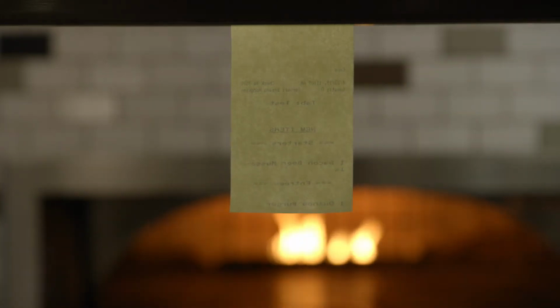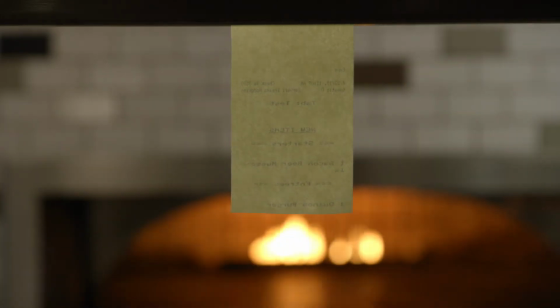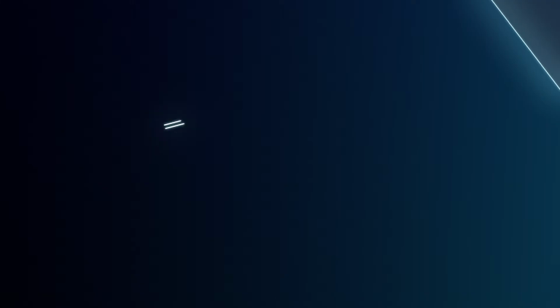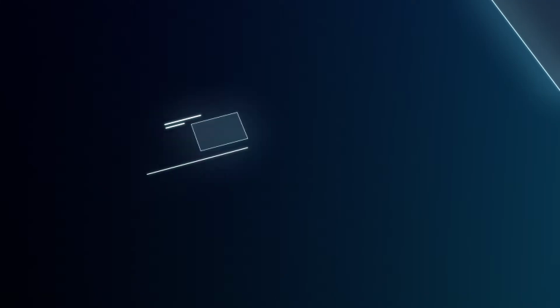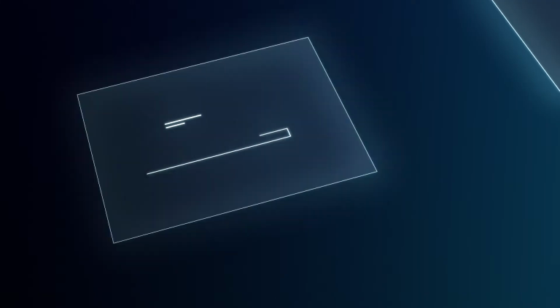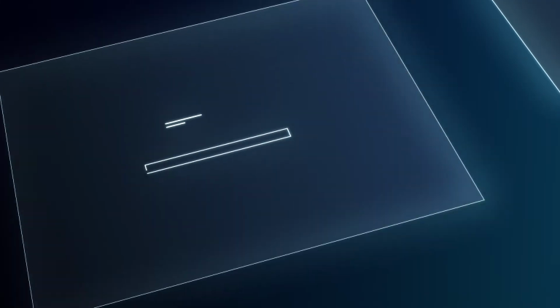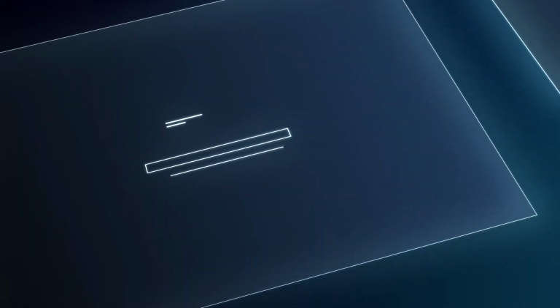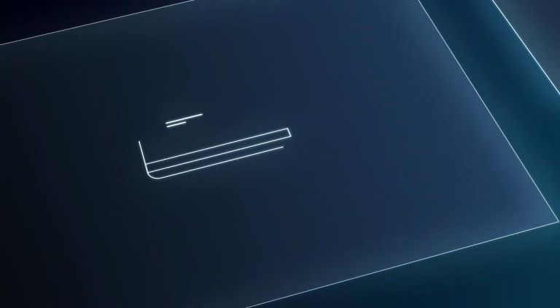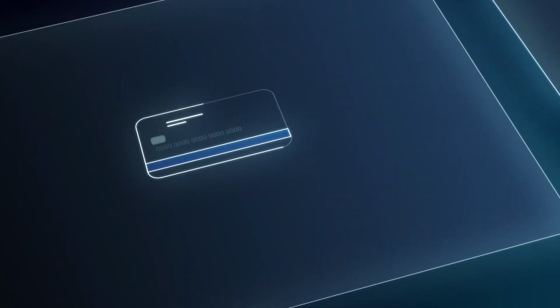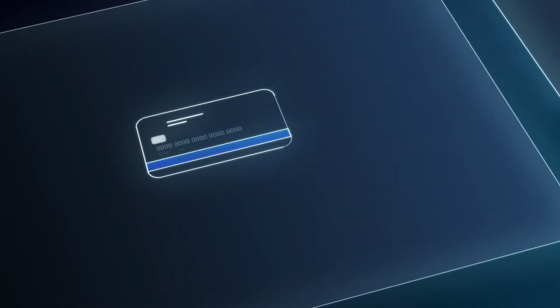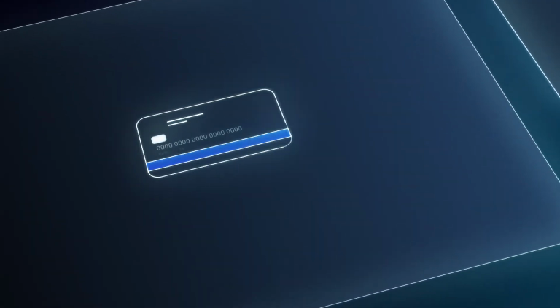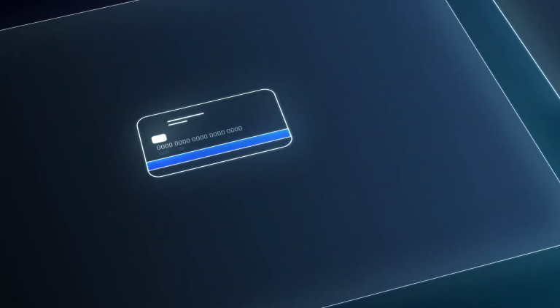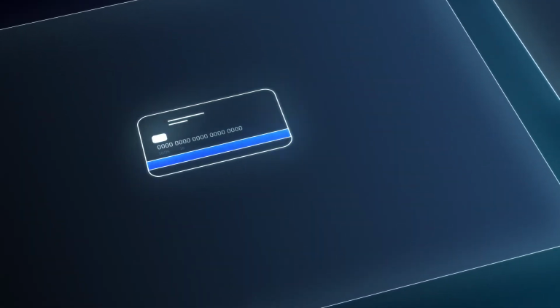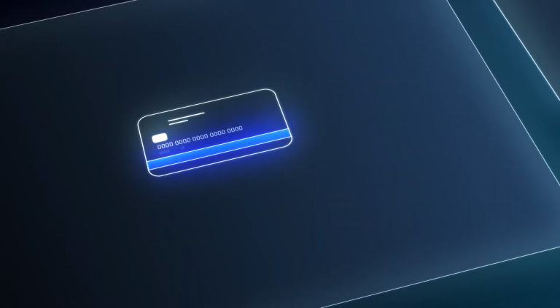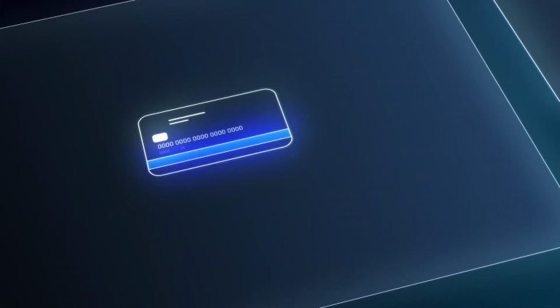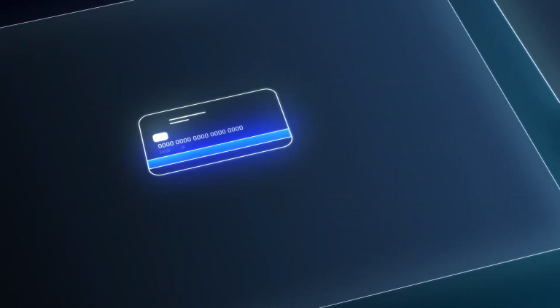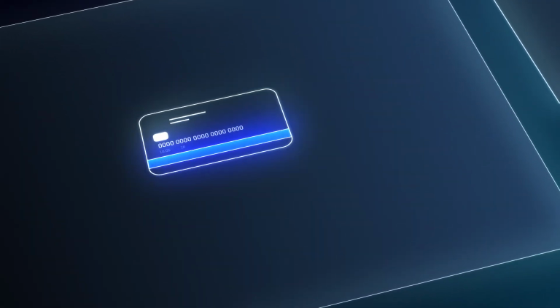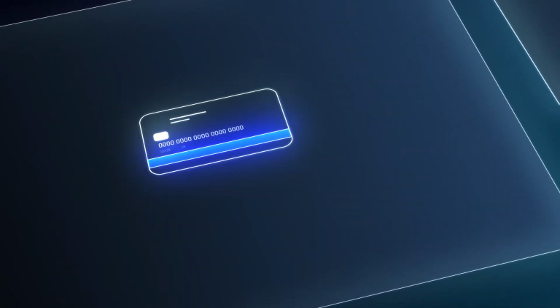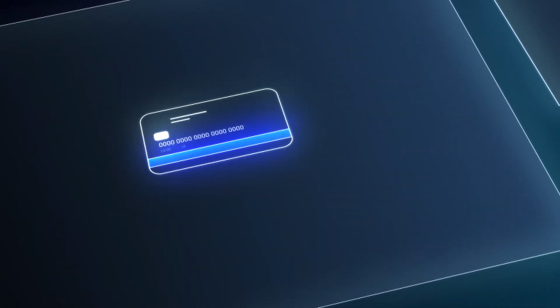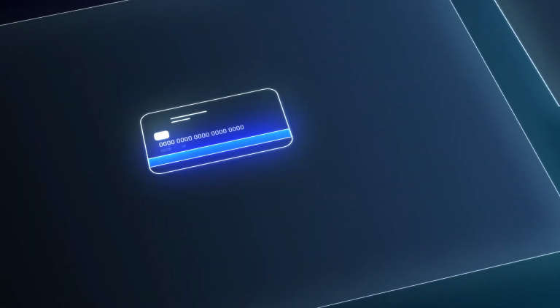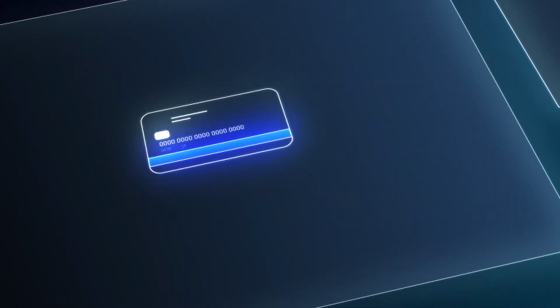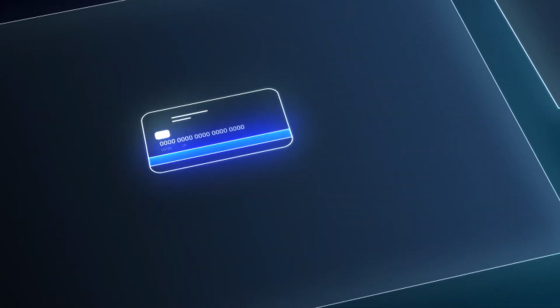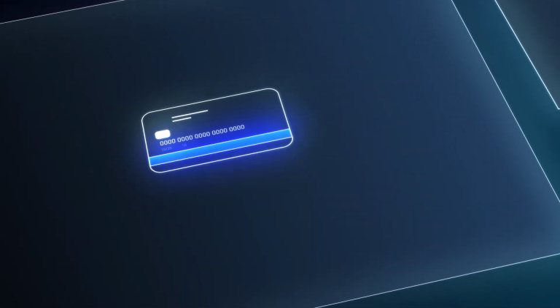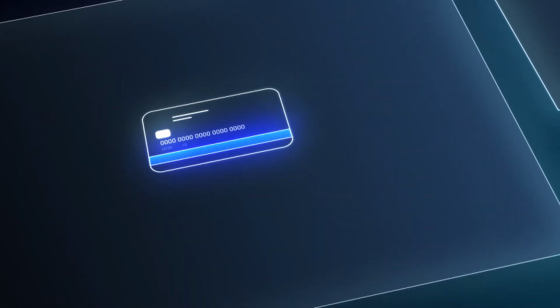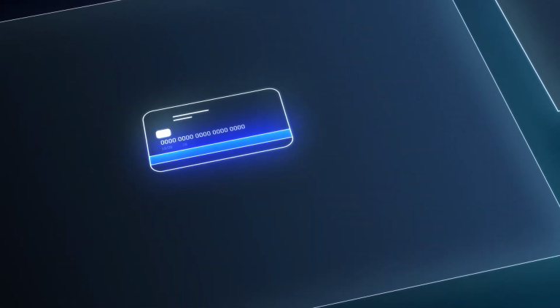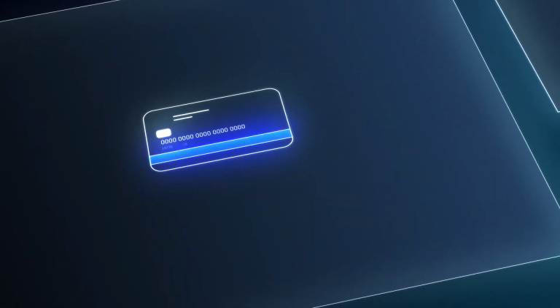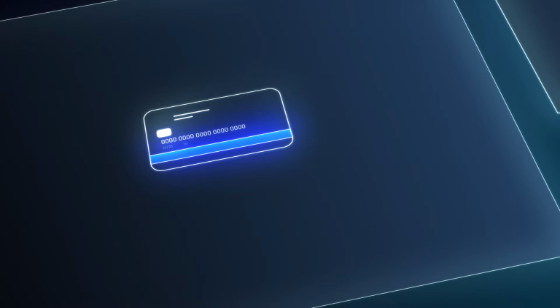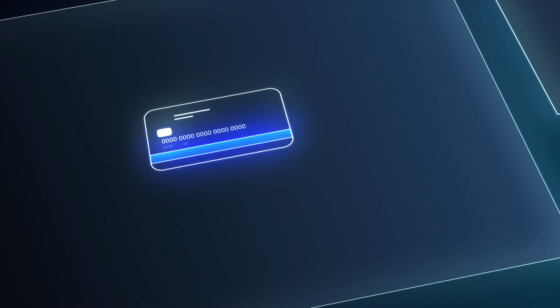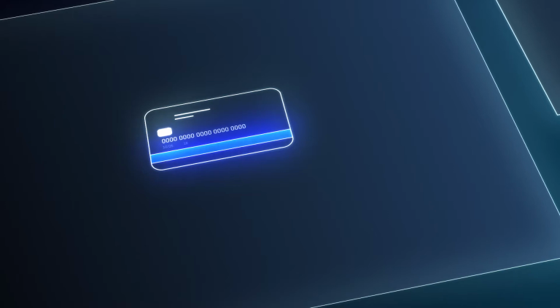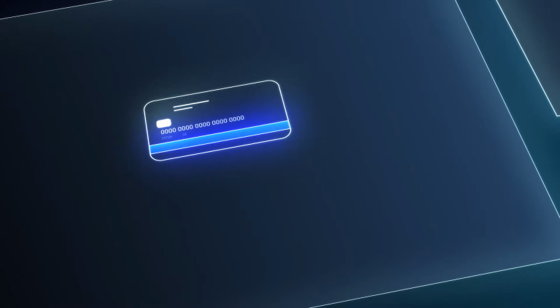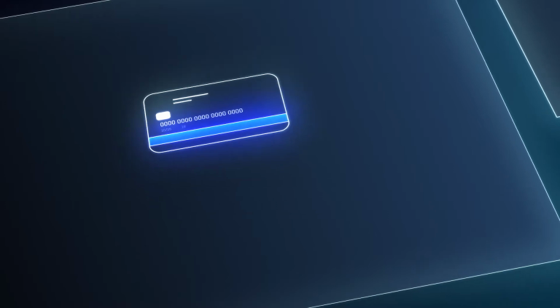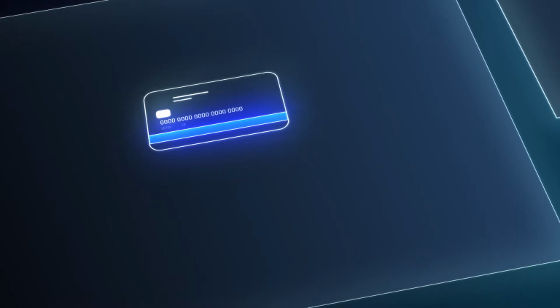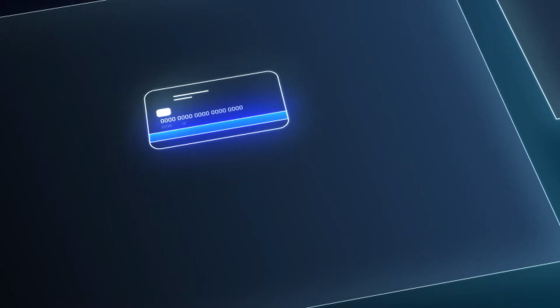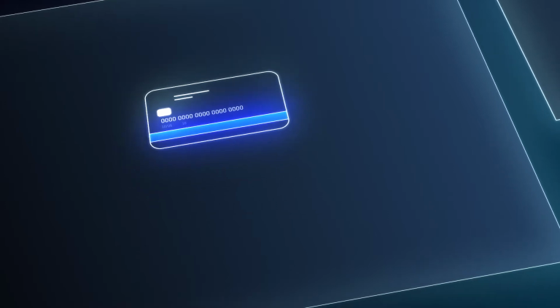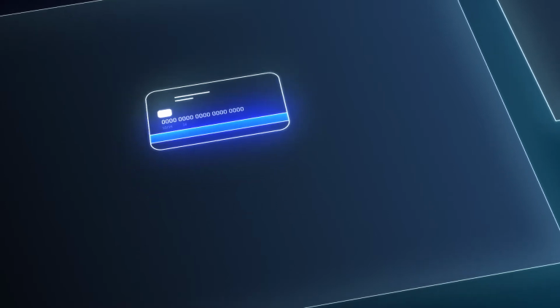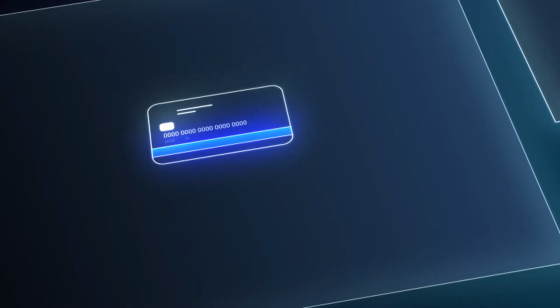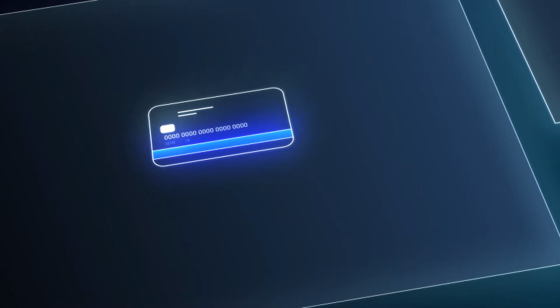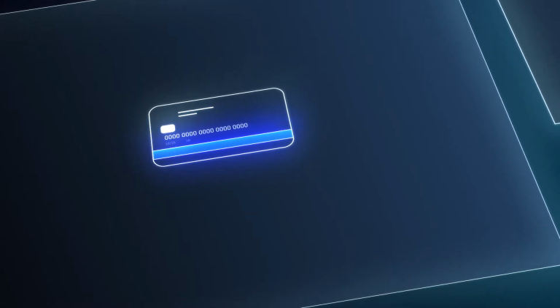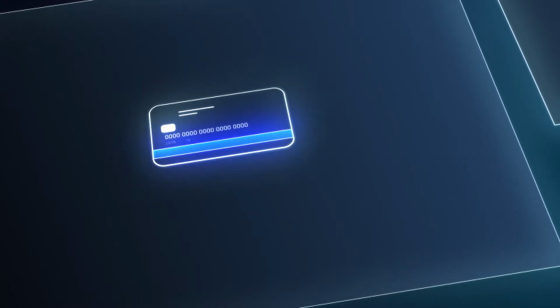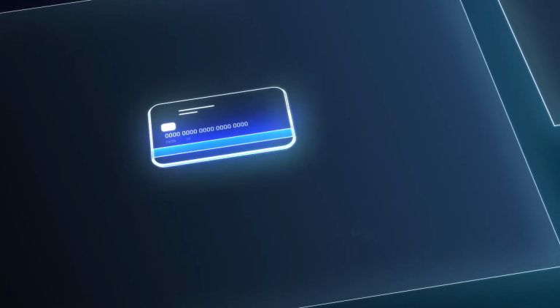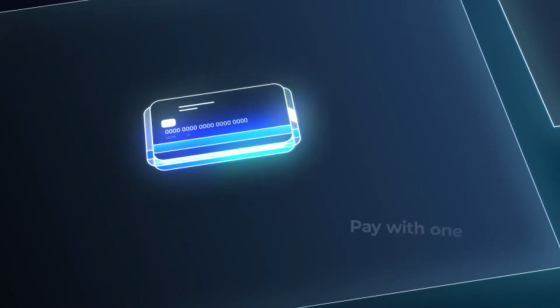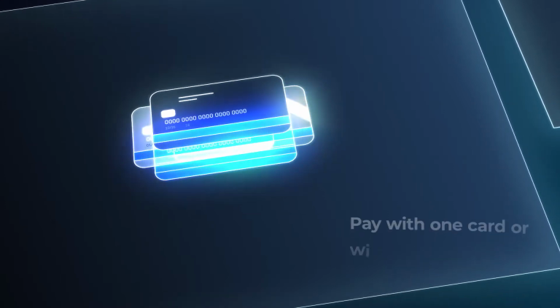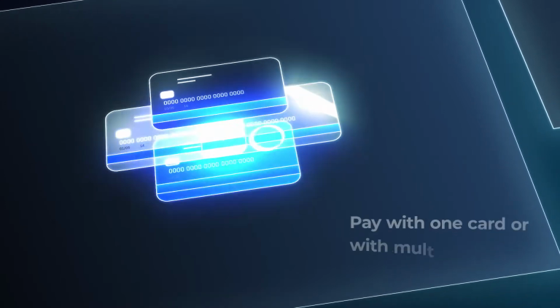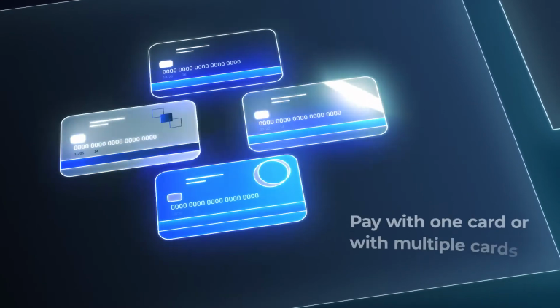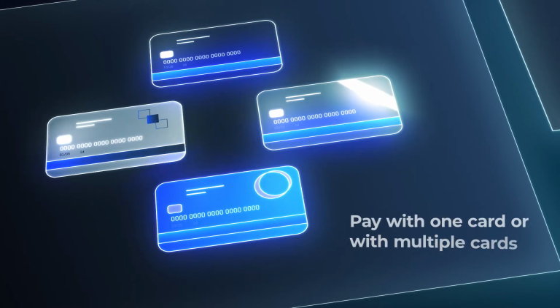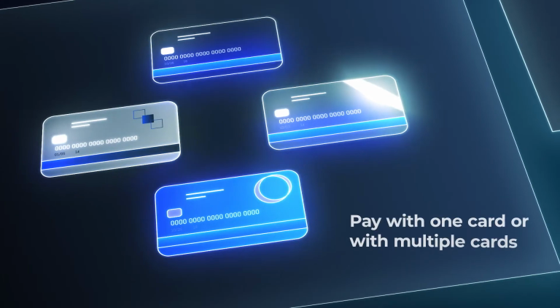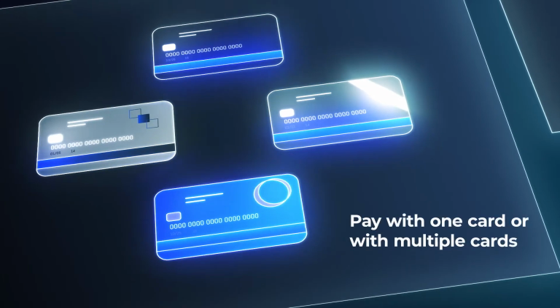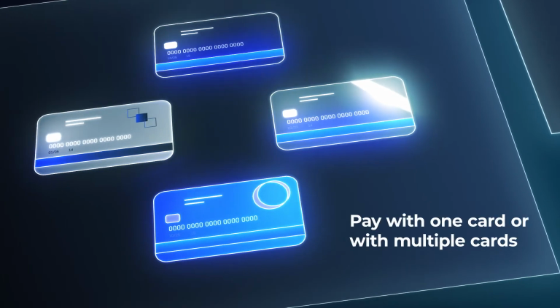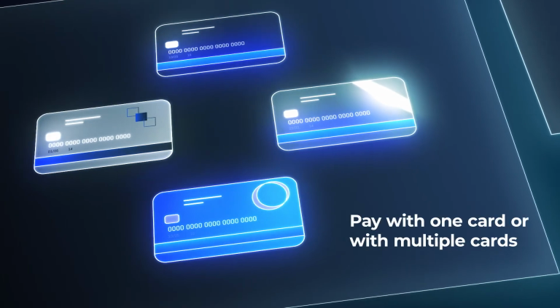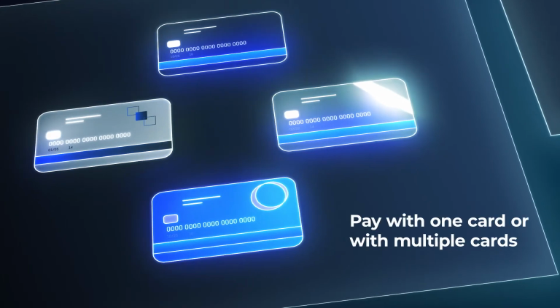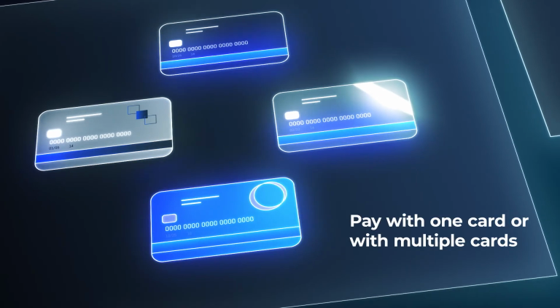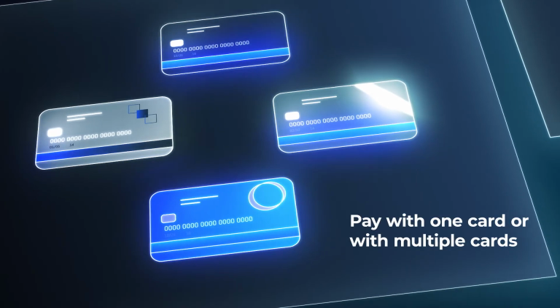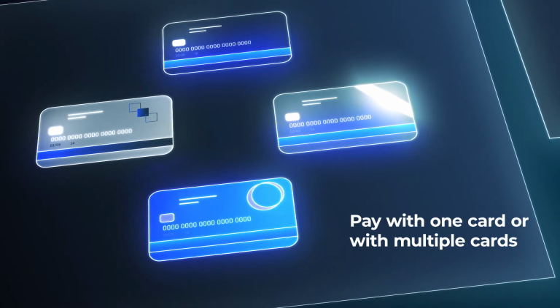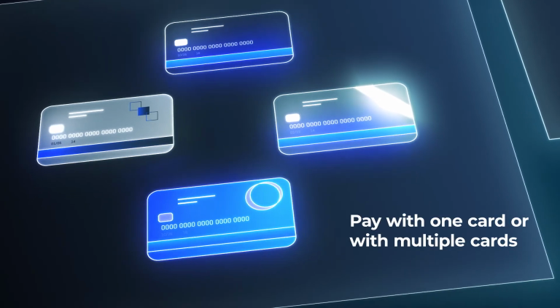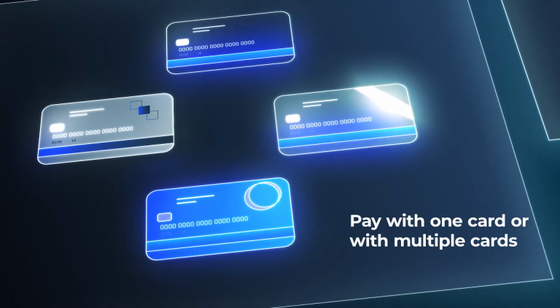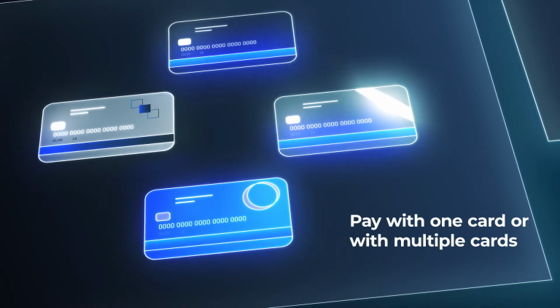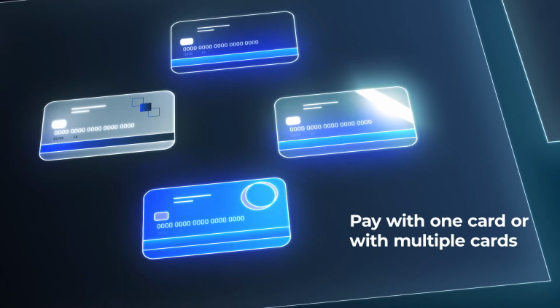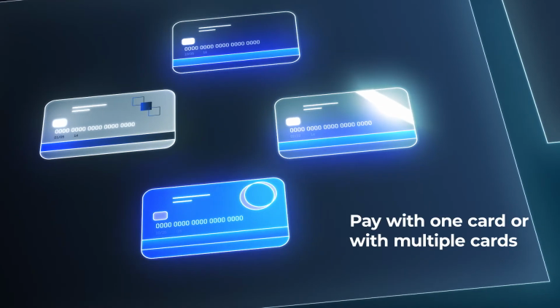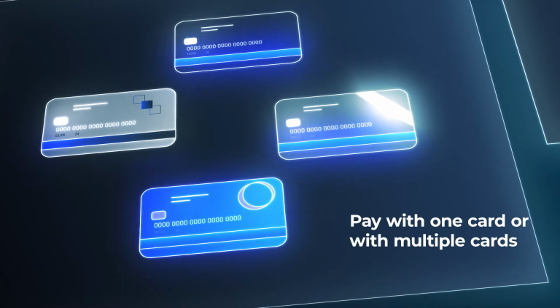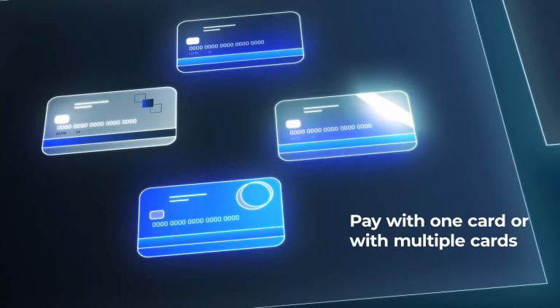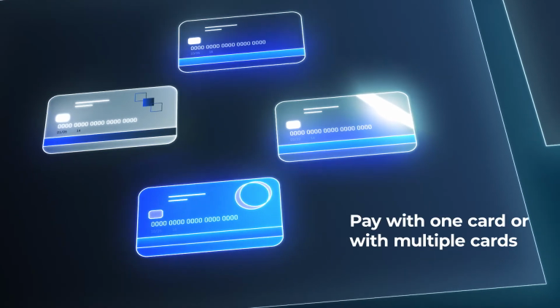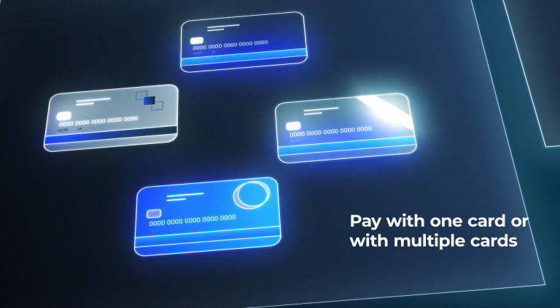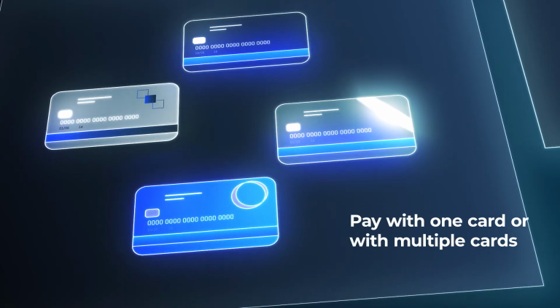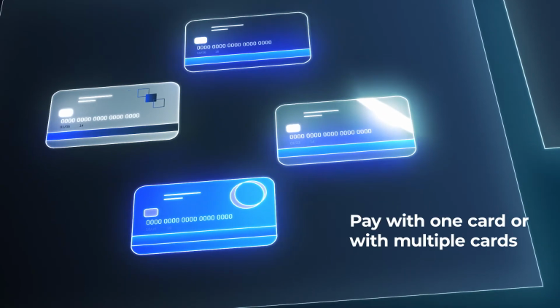When a table is ready for the check, guests can pay with one card or split the bill, all without a single card leaving the table.